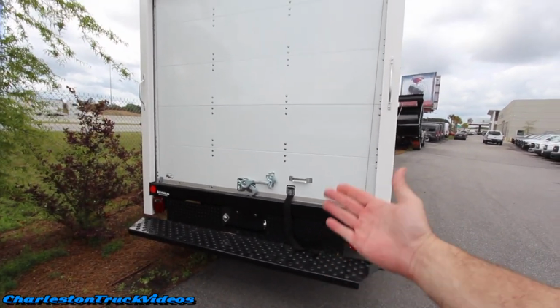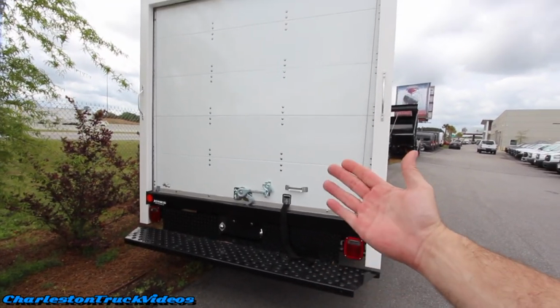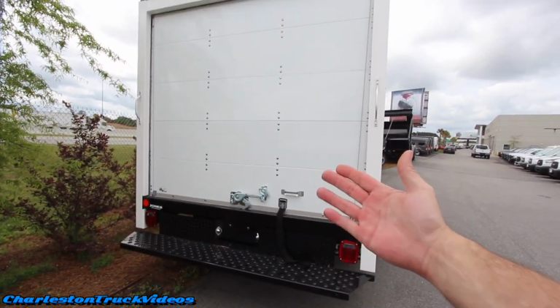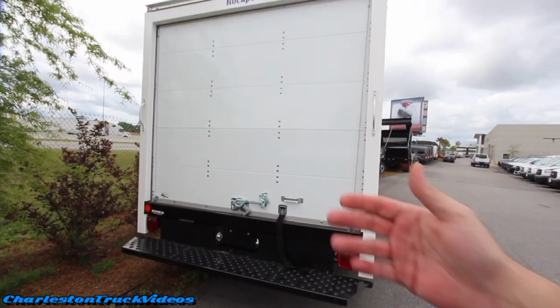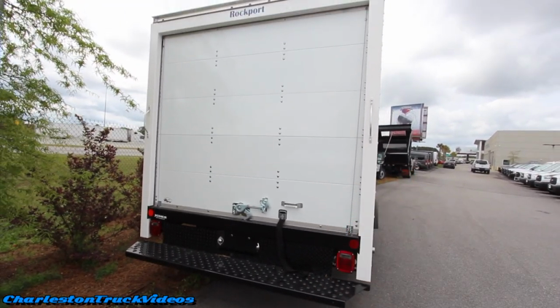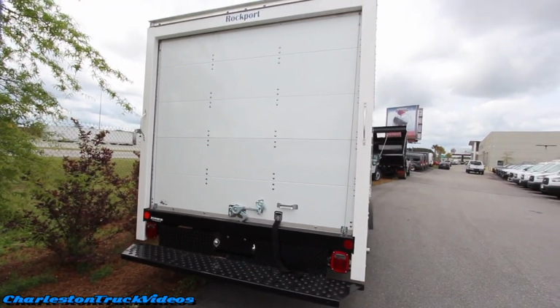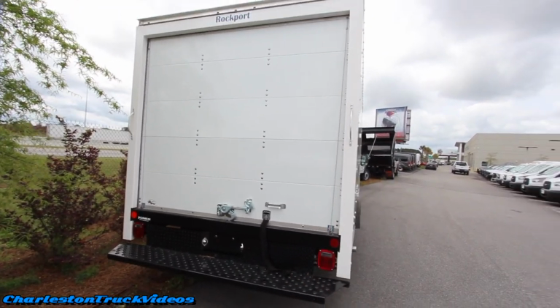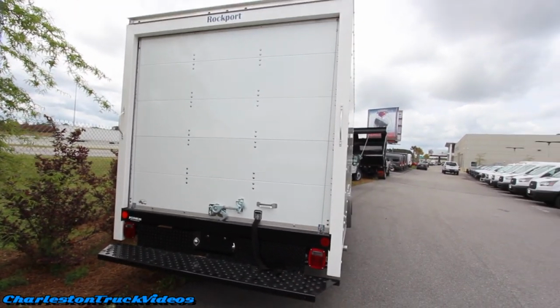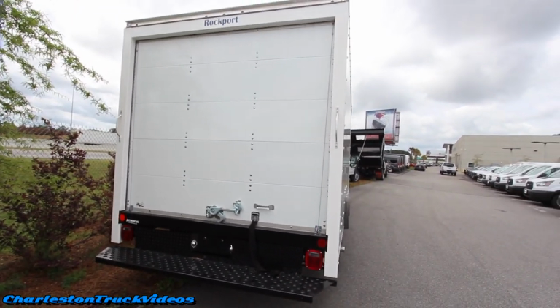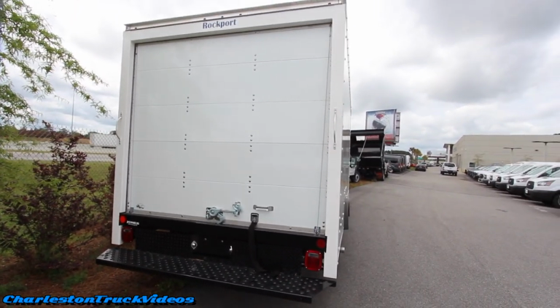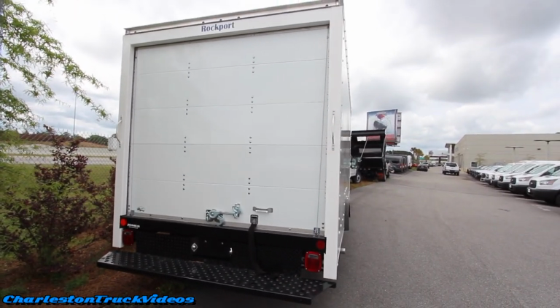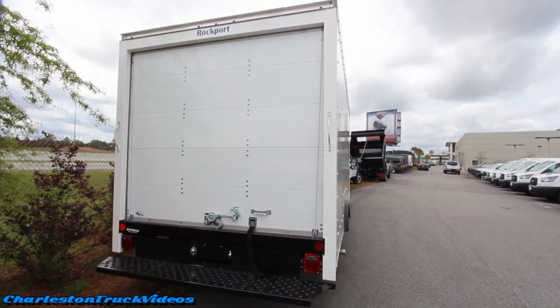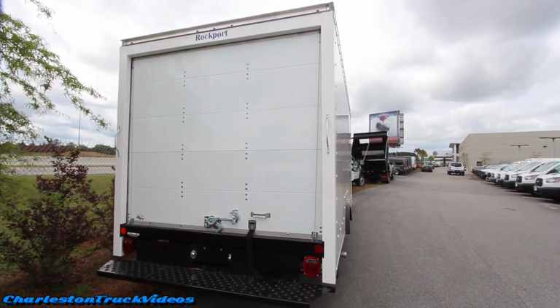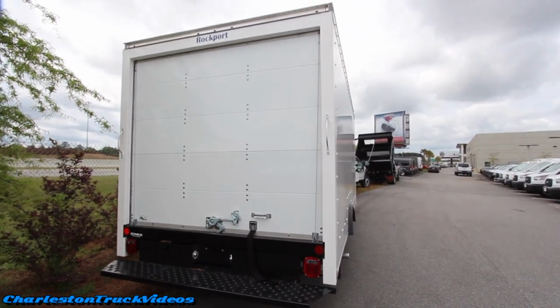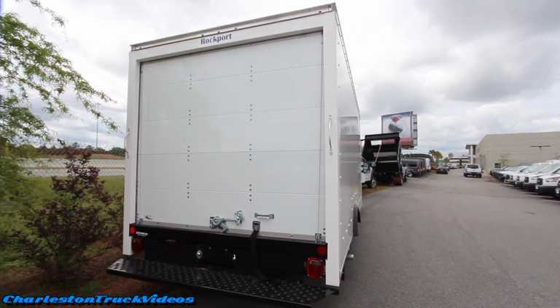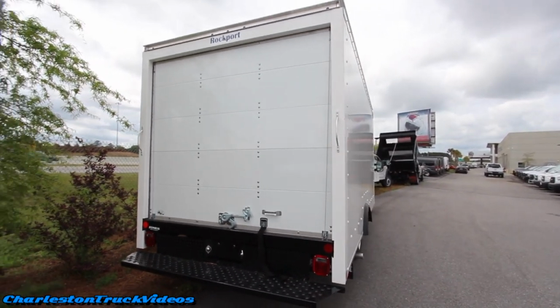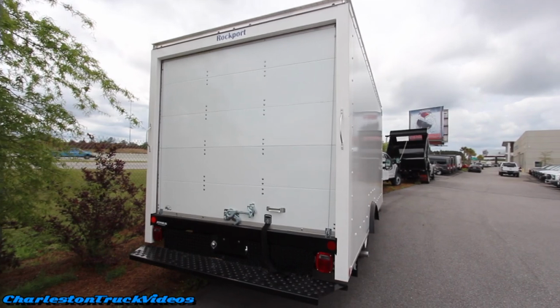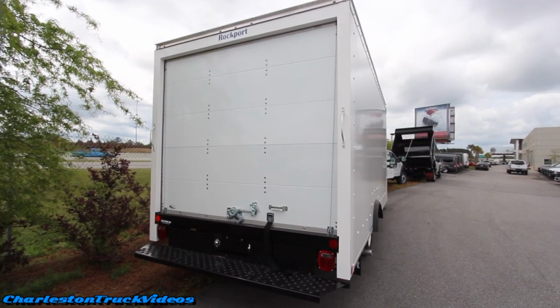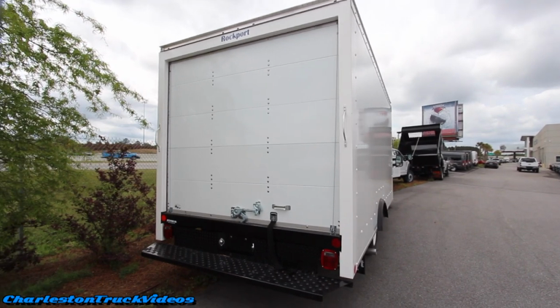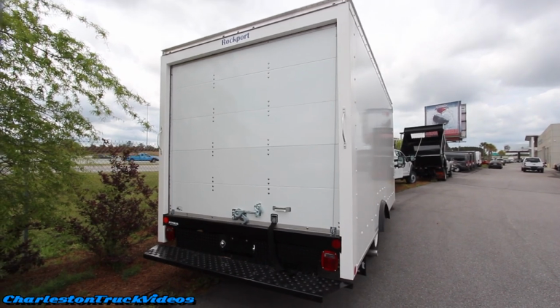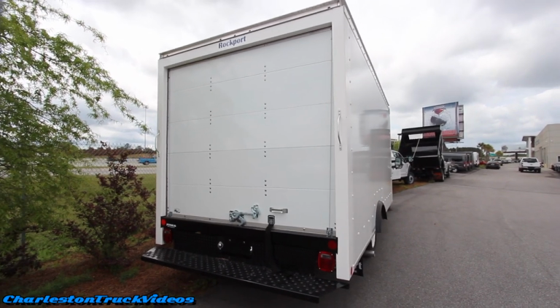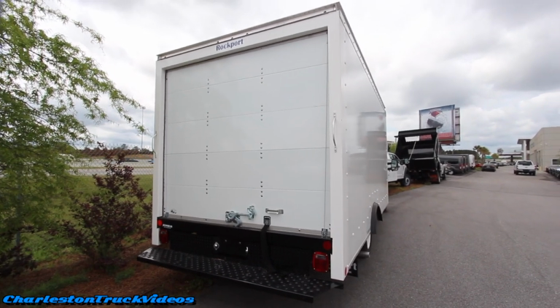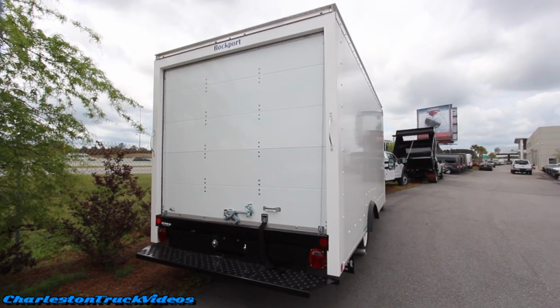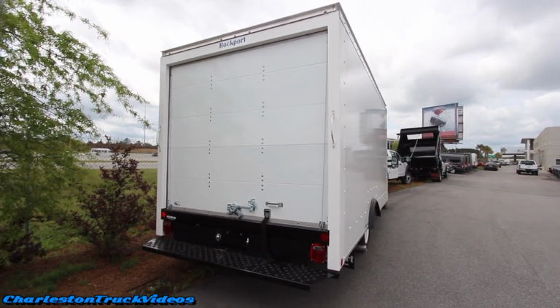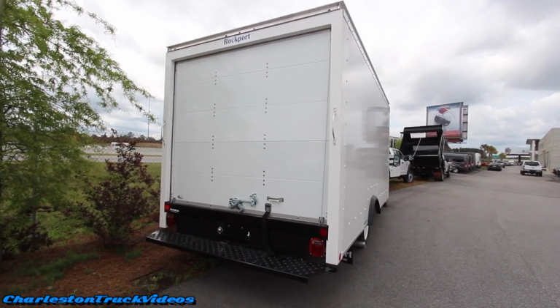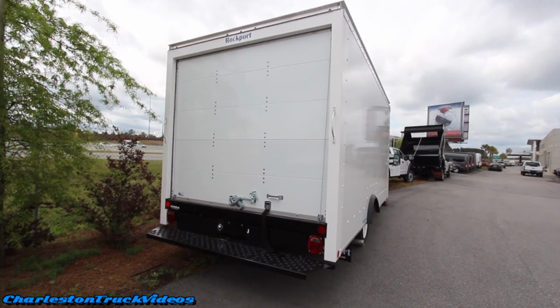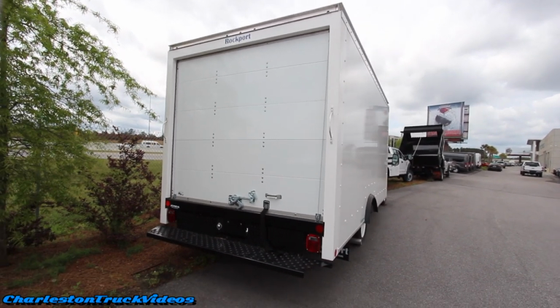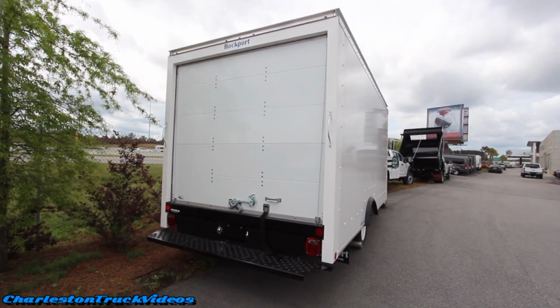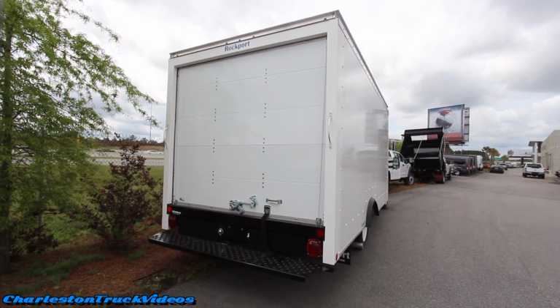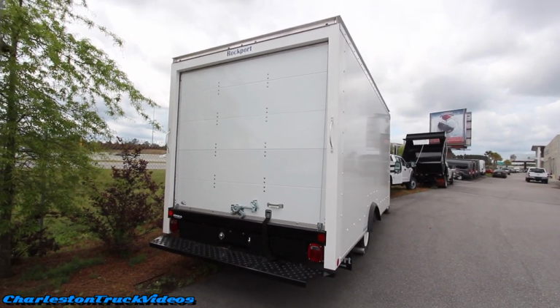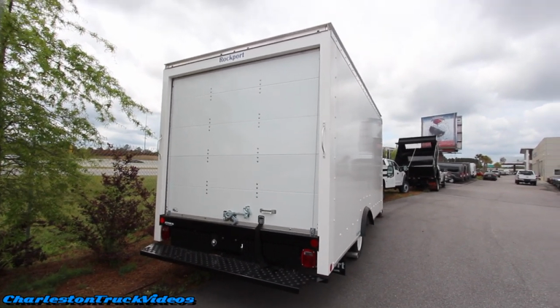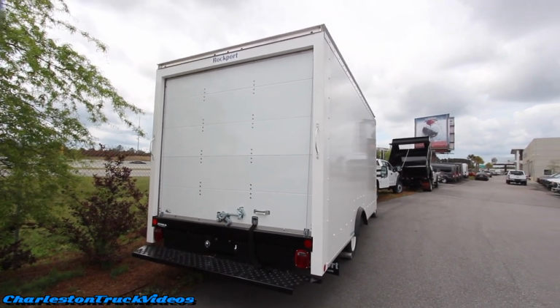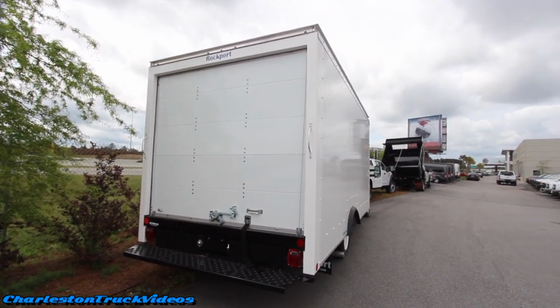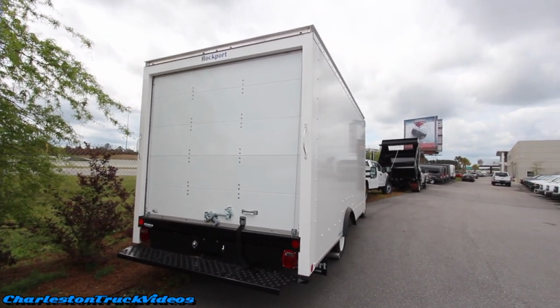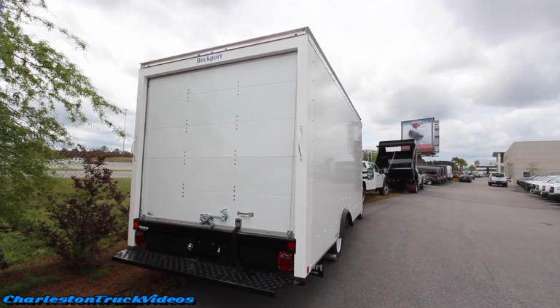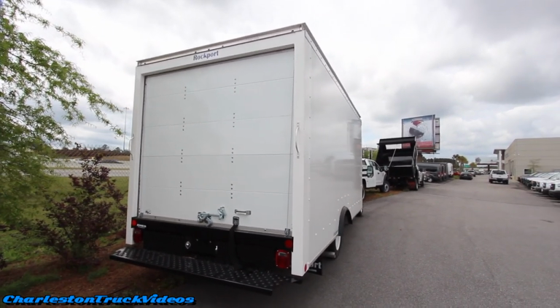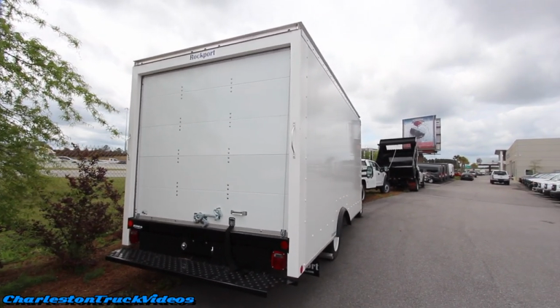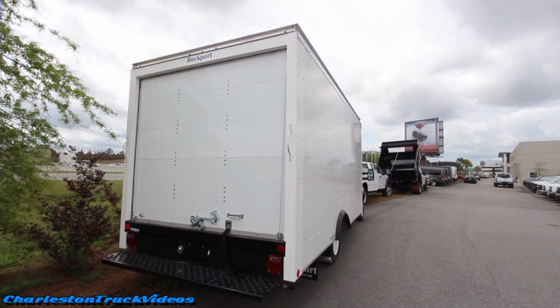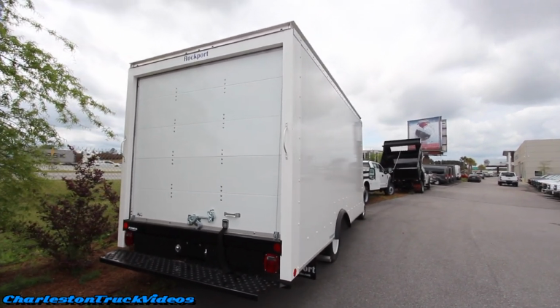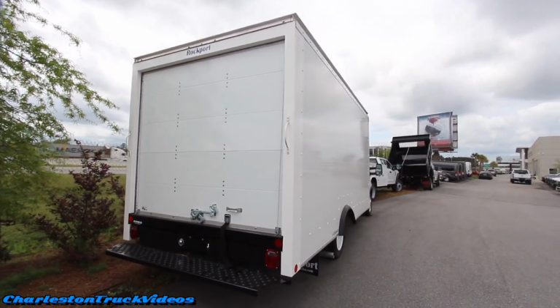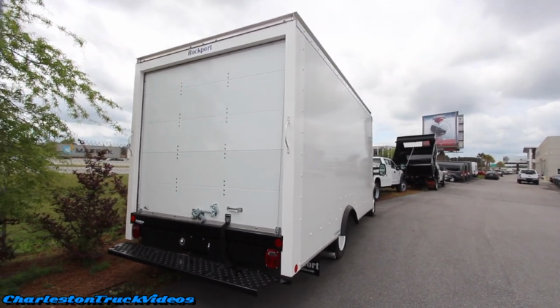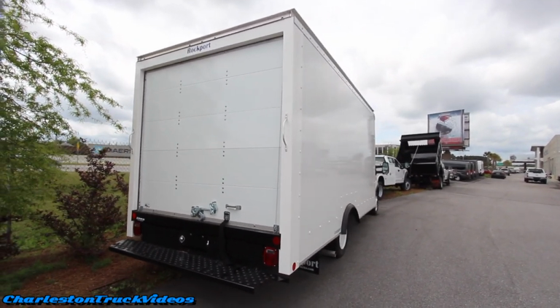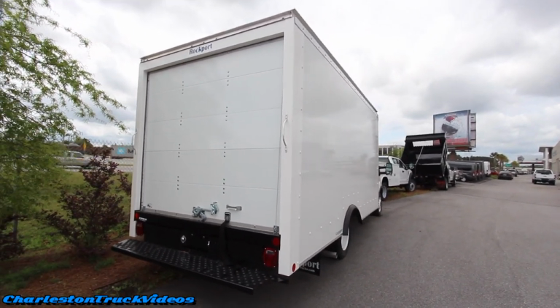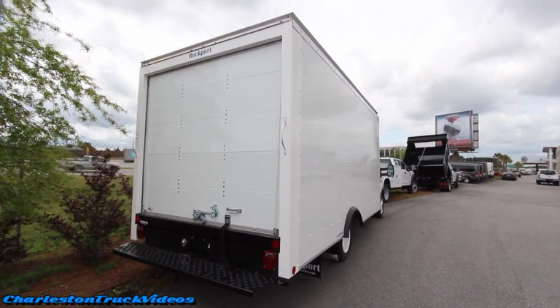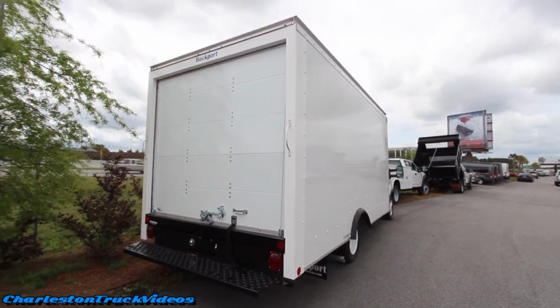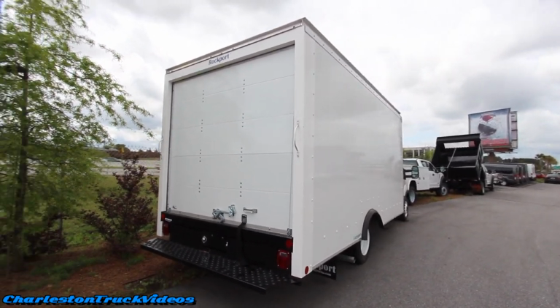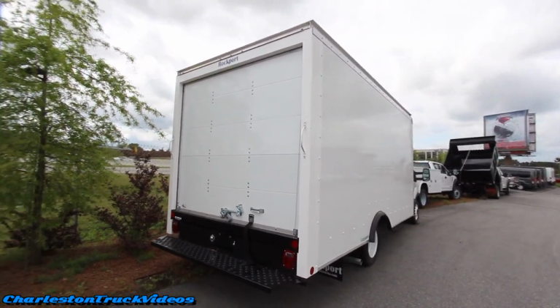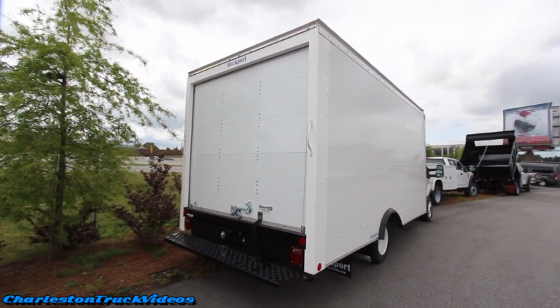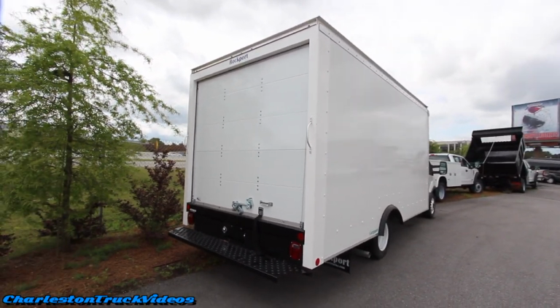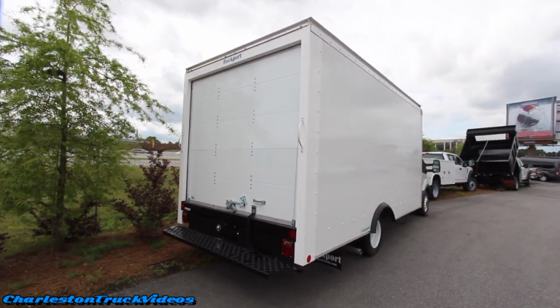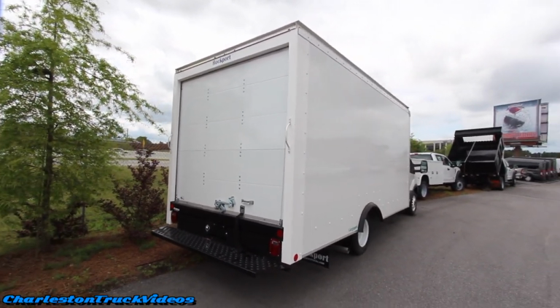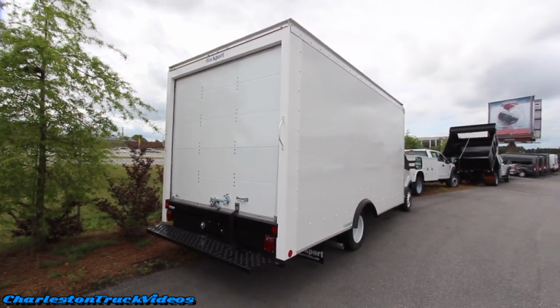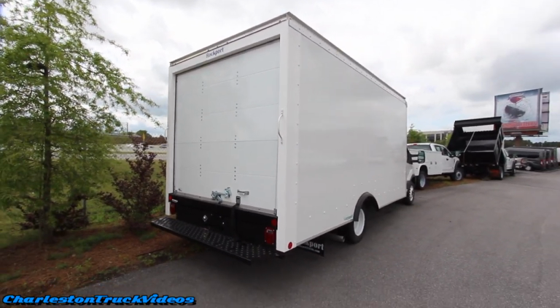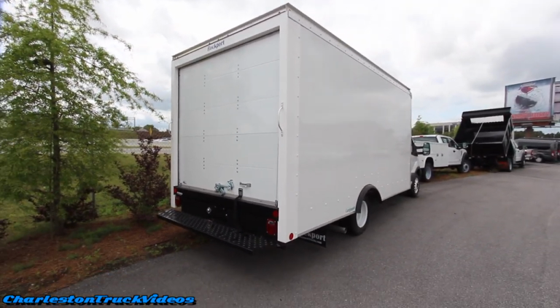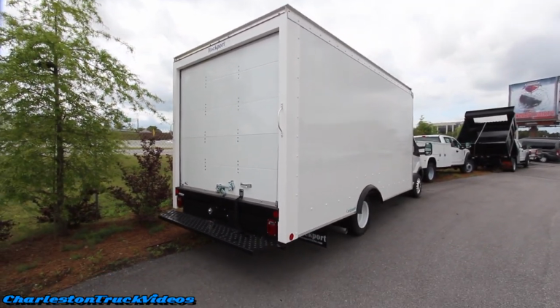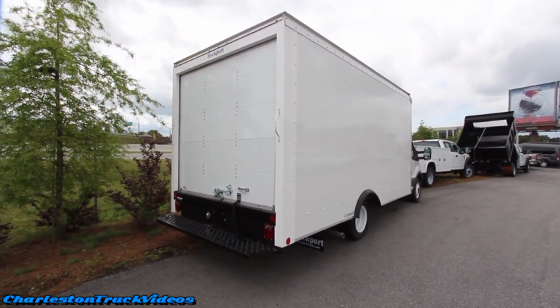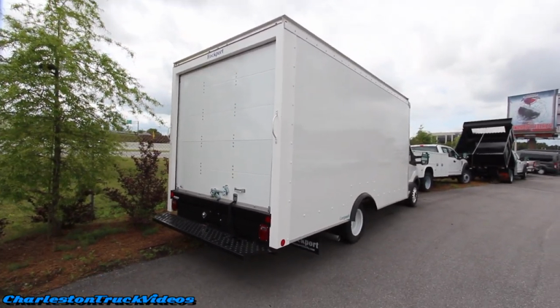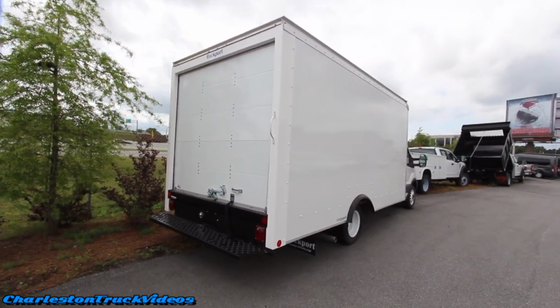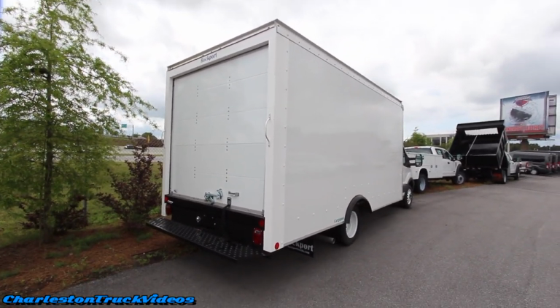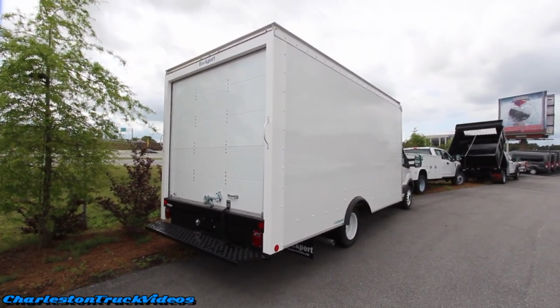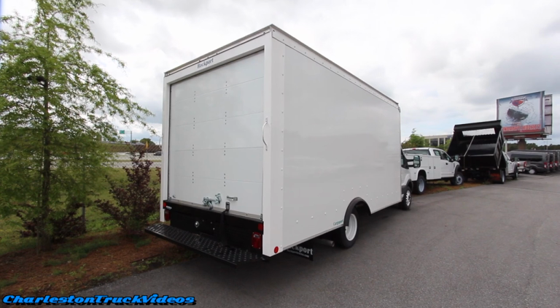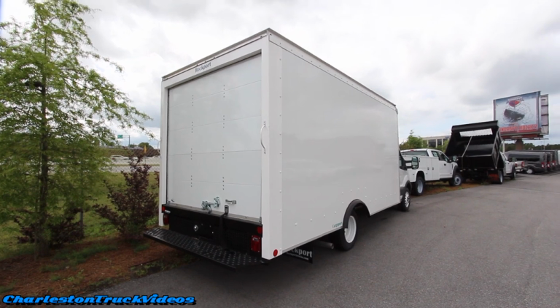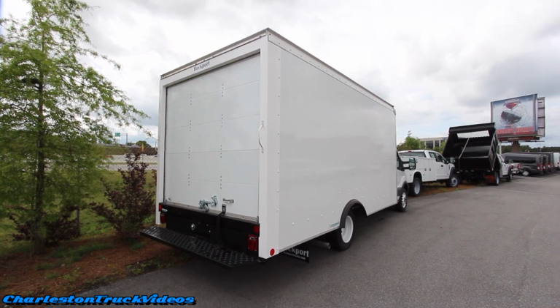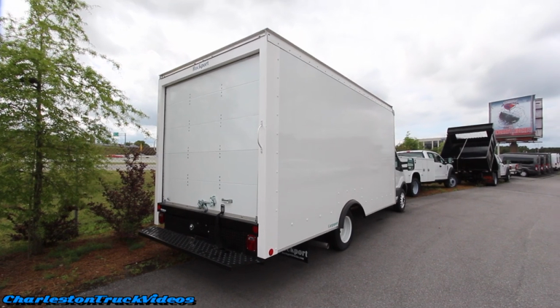It's a good little size vehicle if you want to start up a little moving company or whatever you need to do. It might get the job done for you.